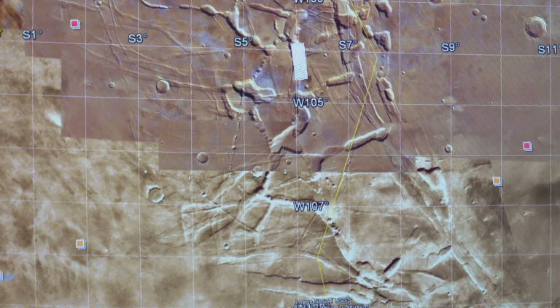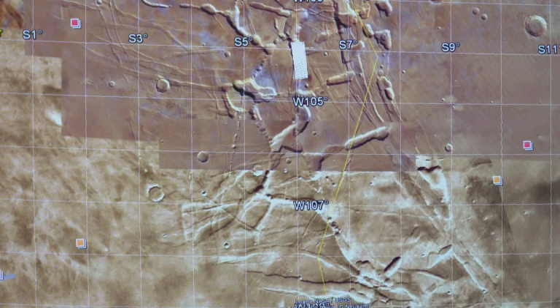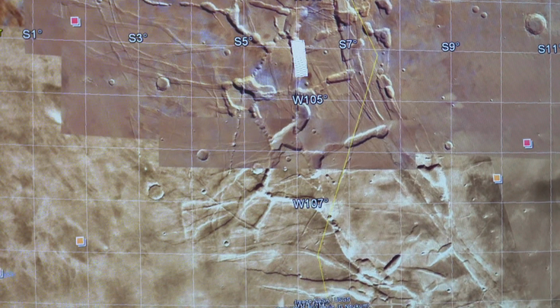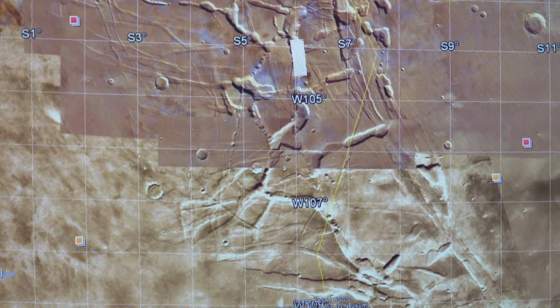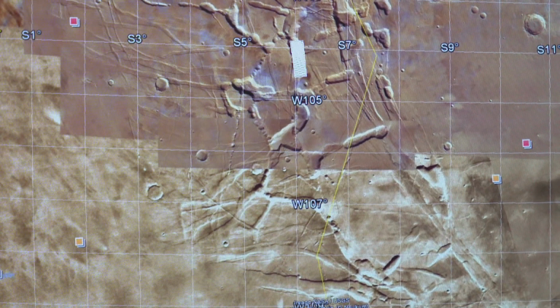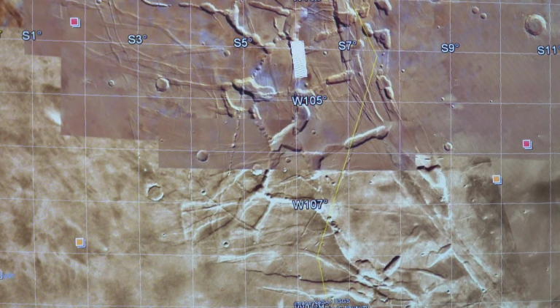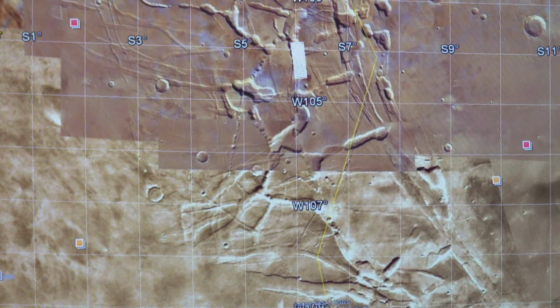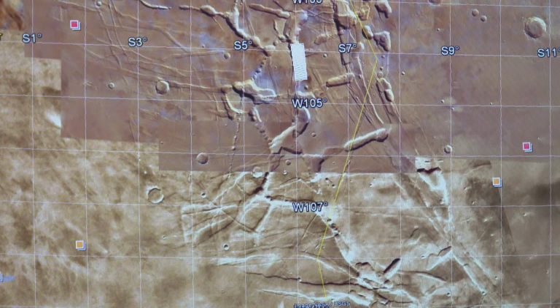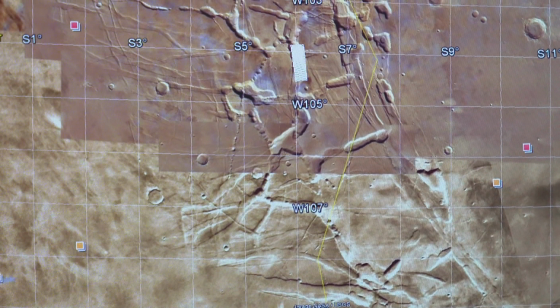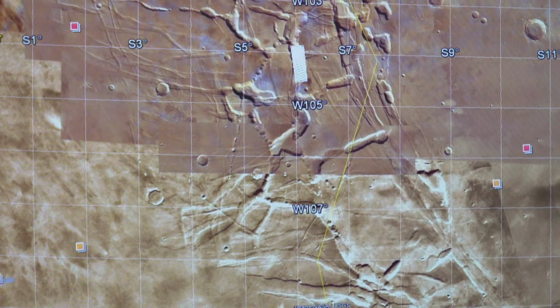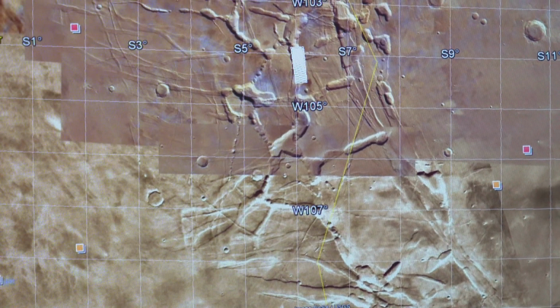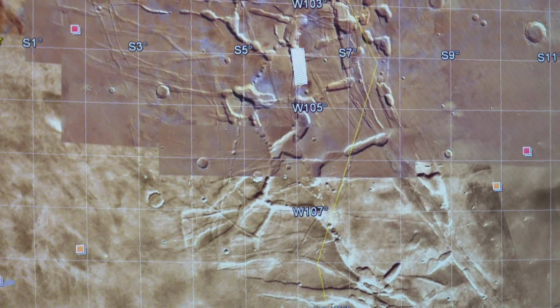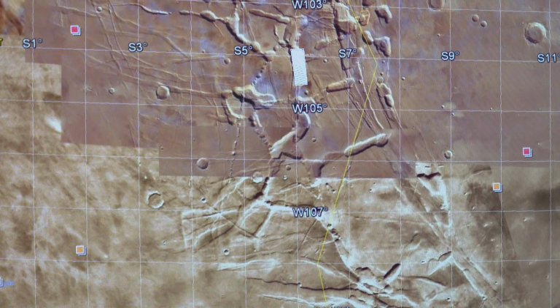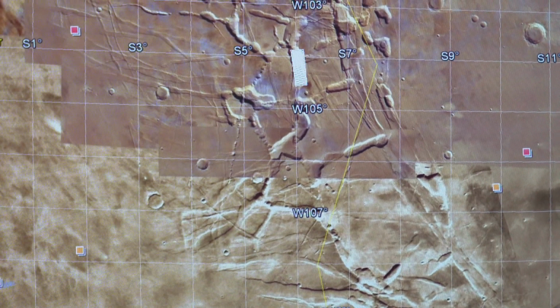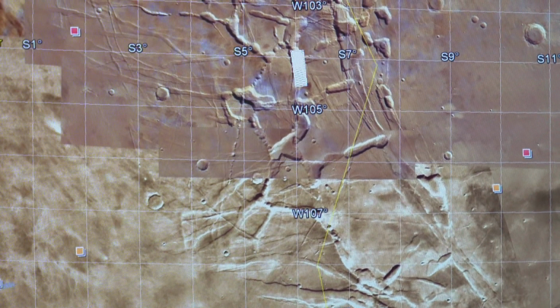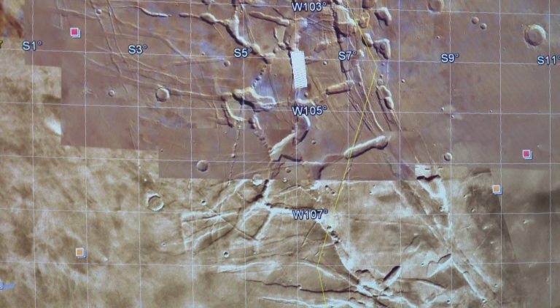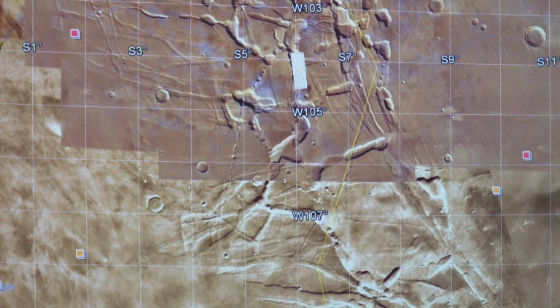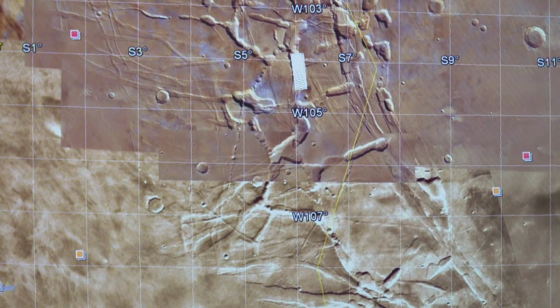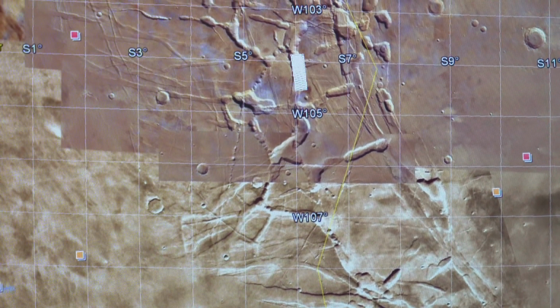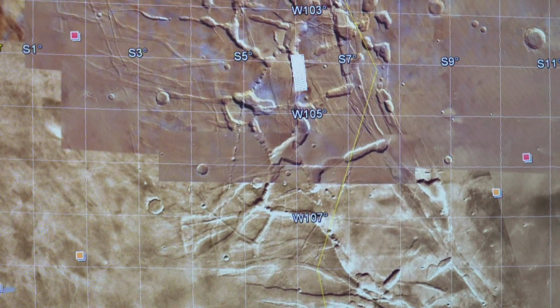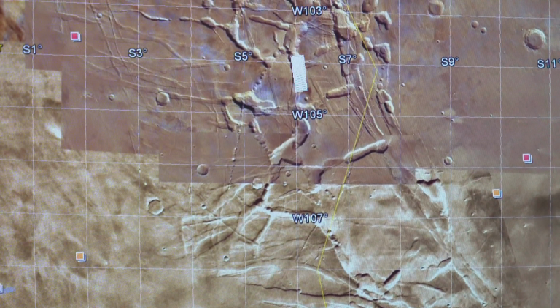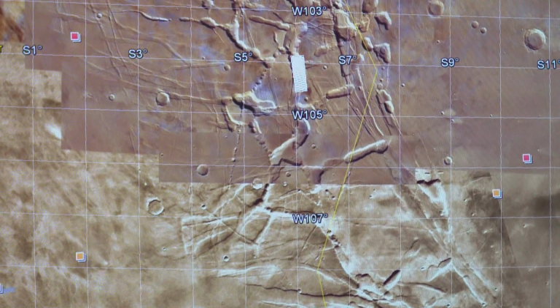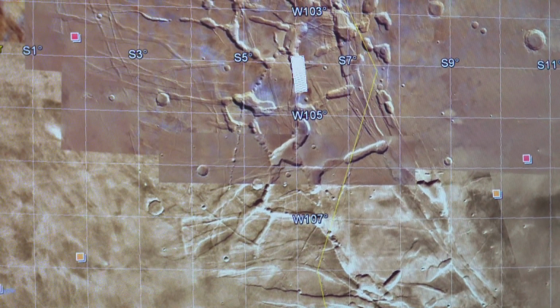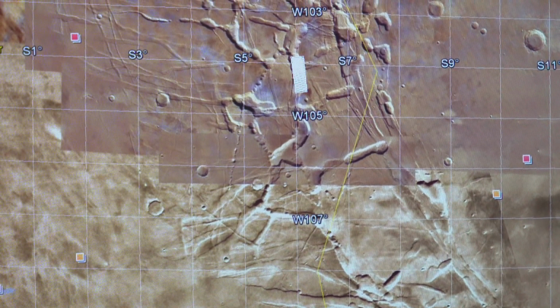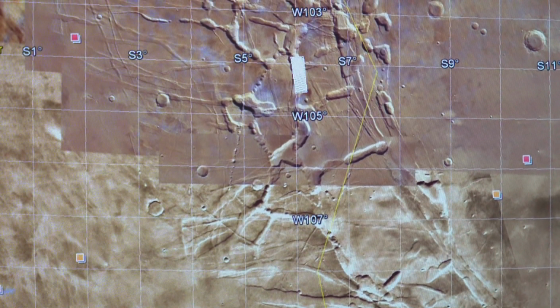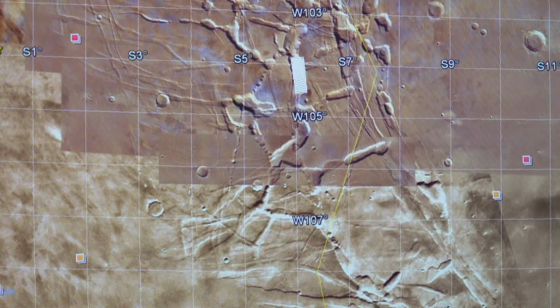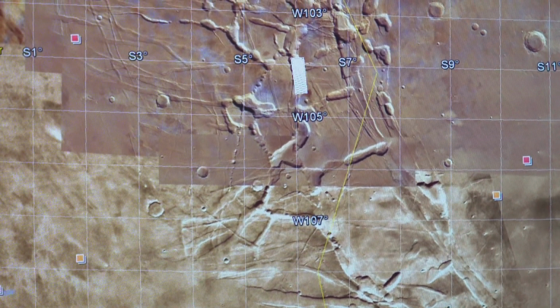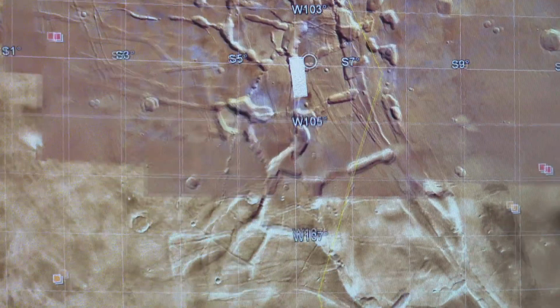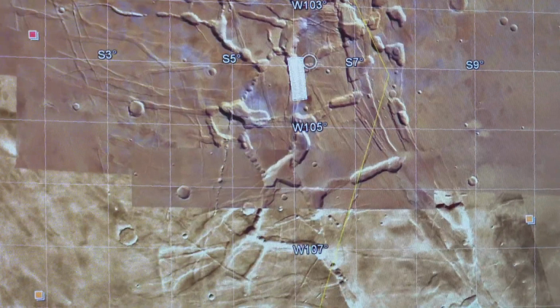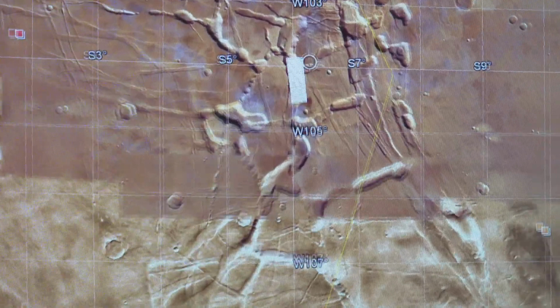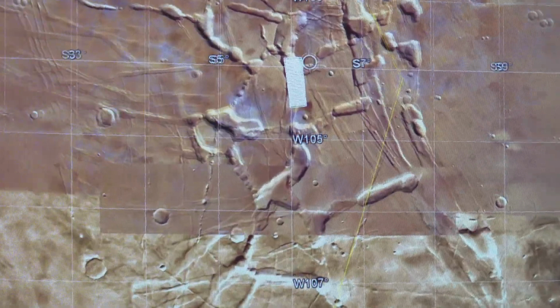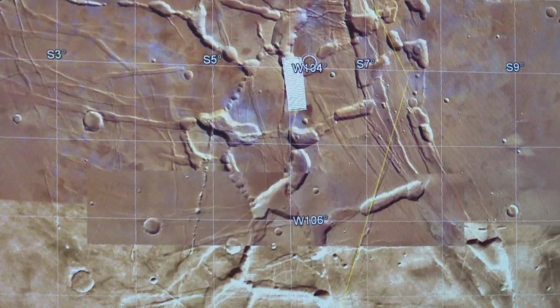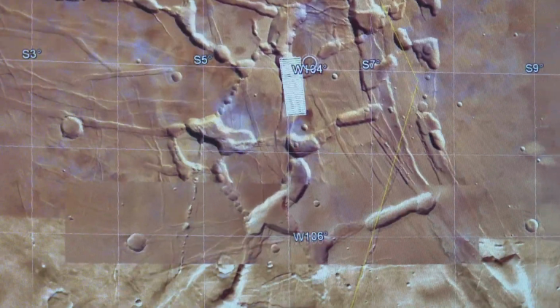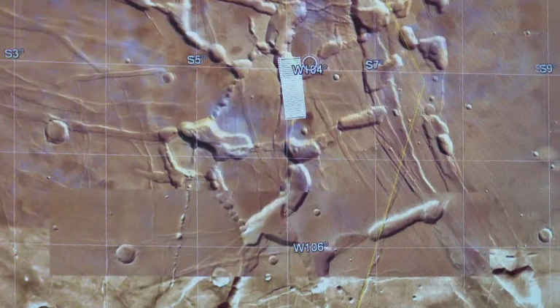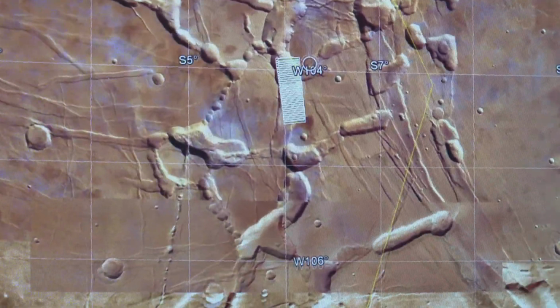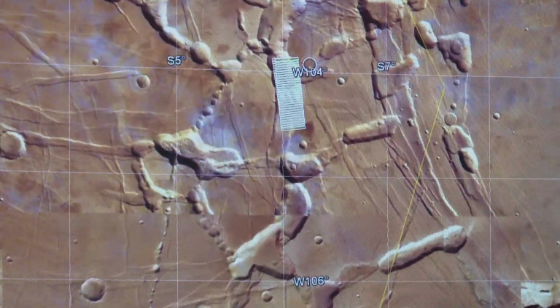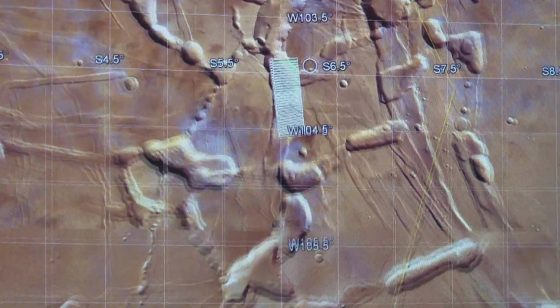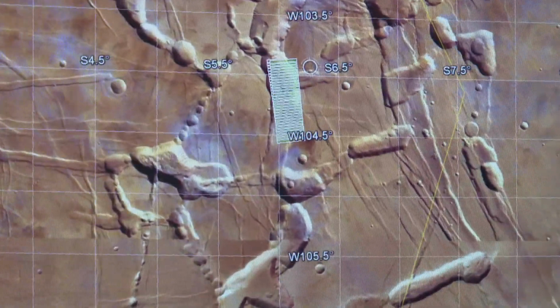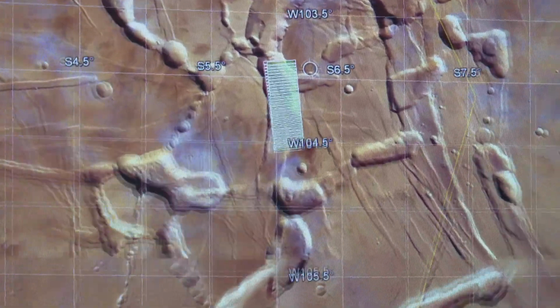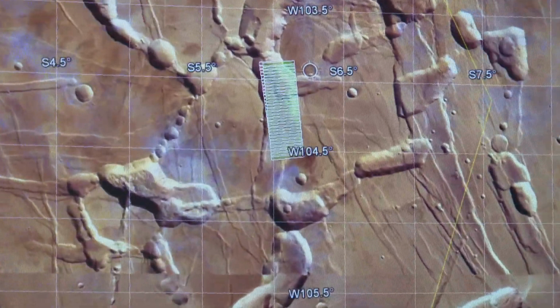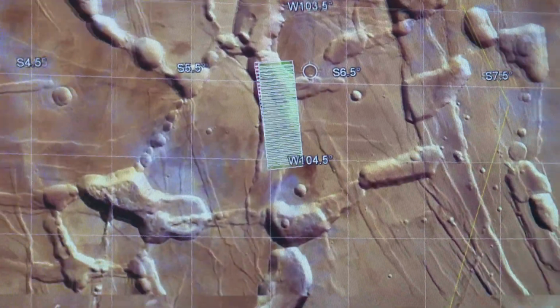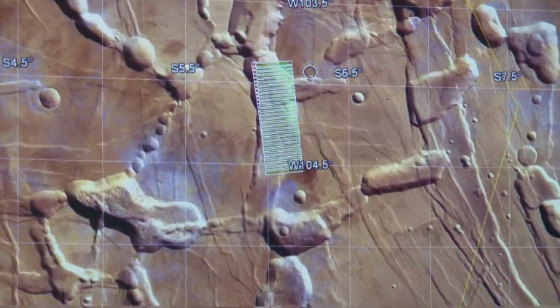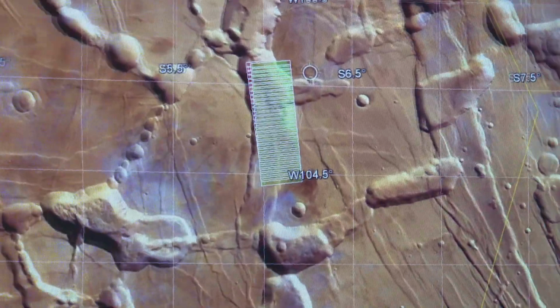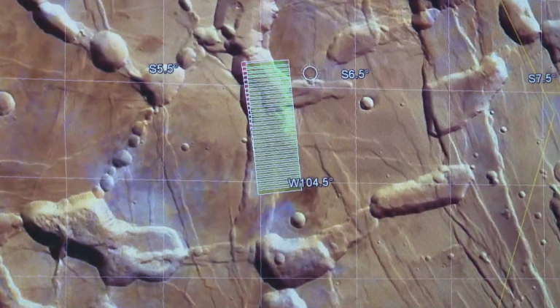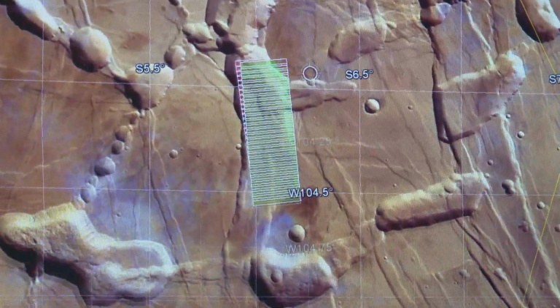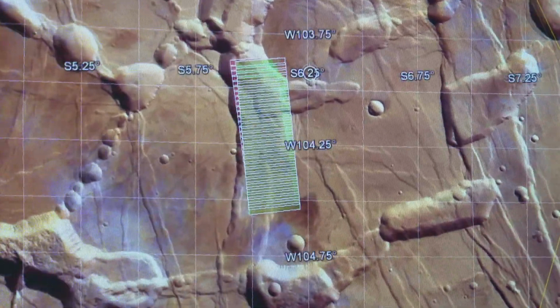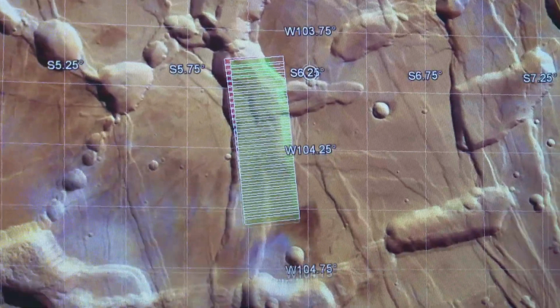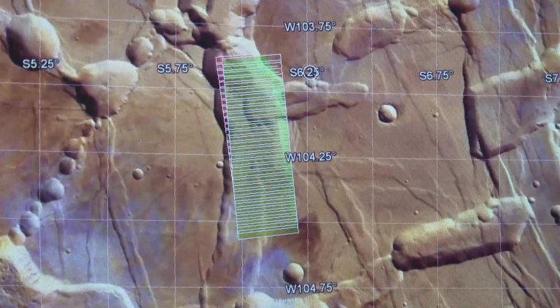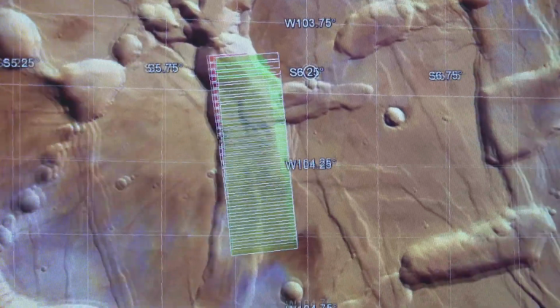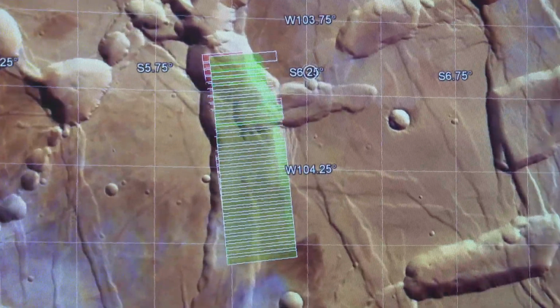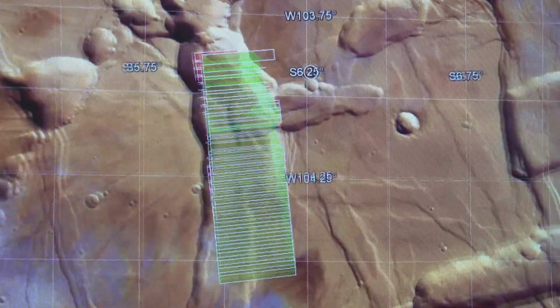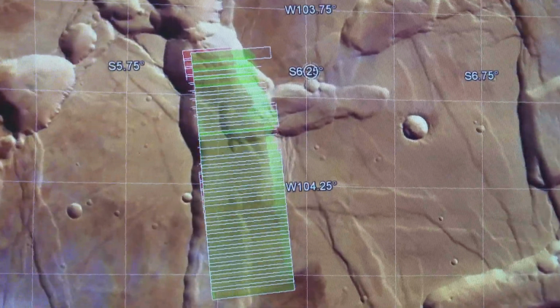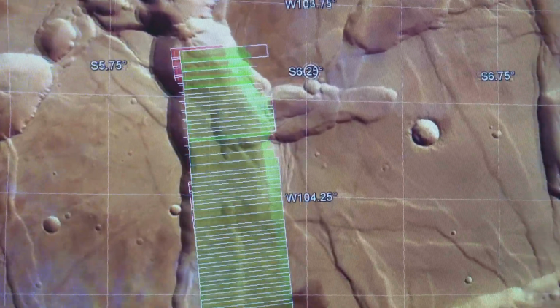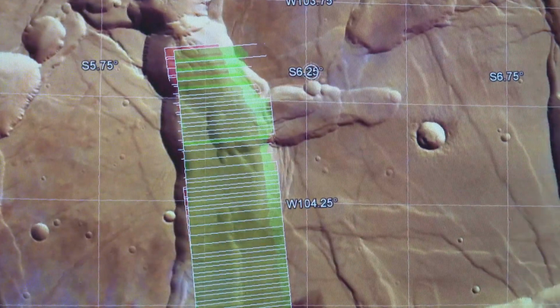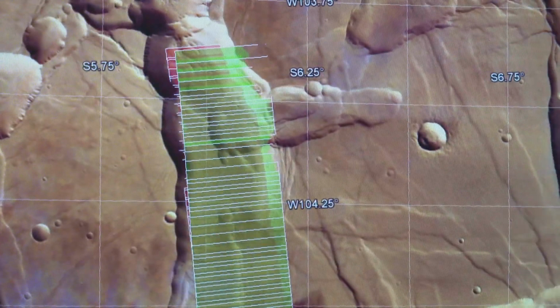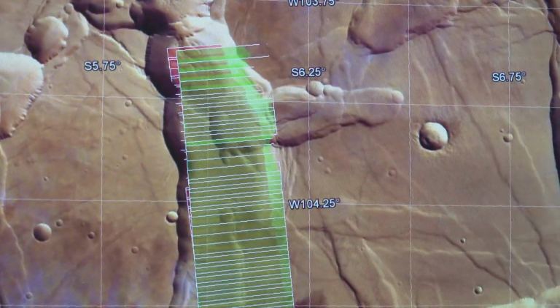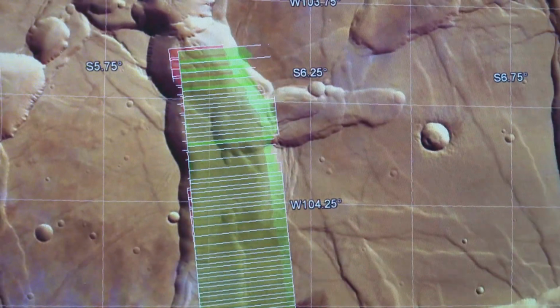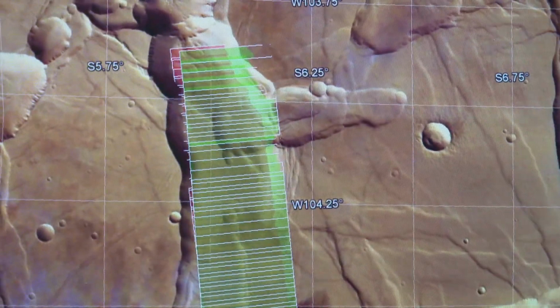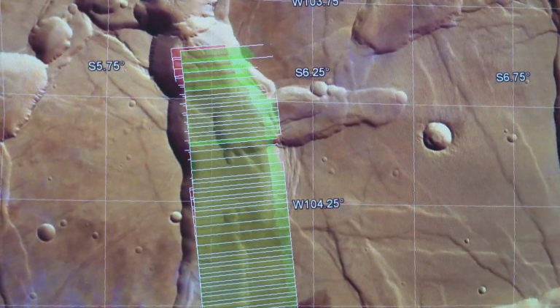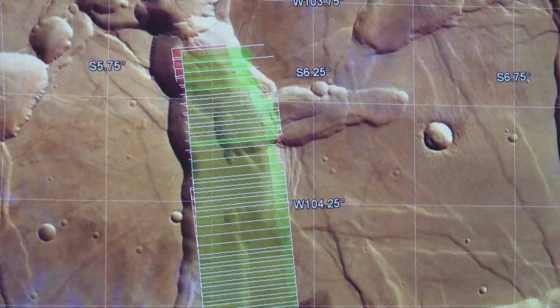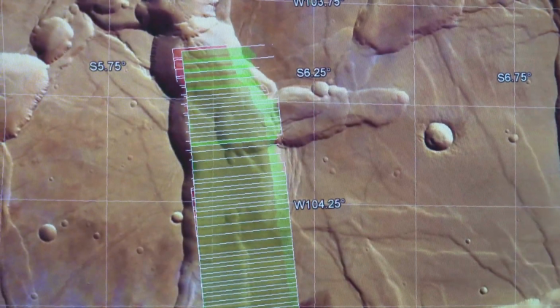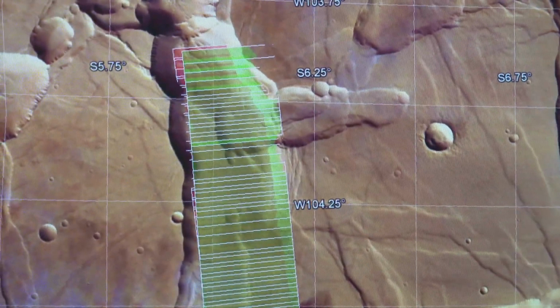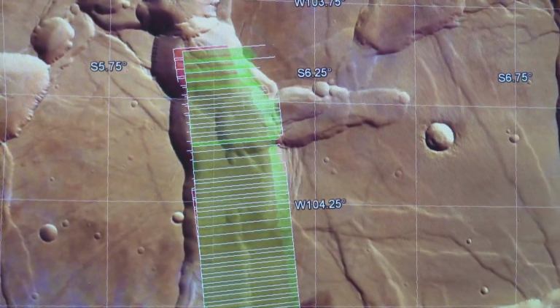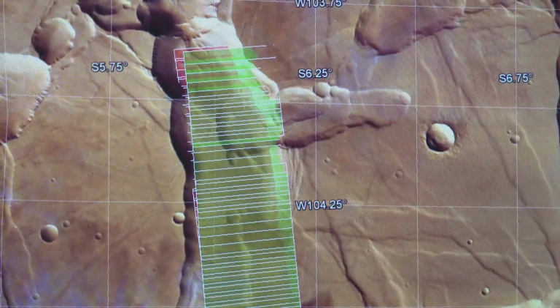This is Noctis Labyrinthus, and now we're going to zoom in to where CaSSIS was trying to take its data.